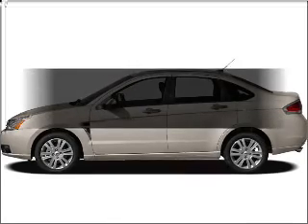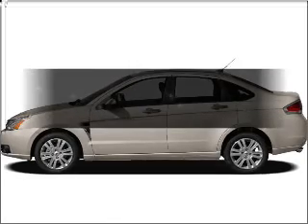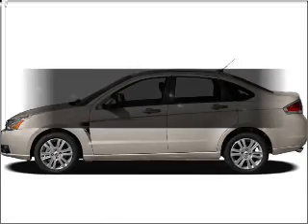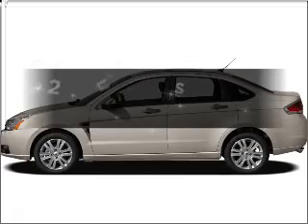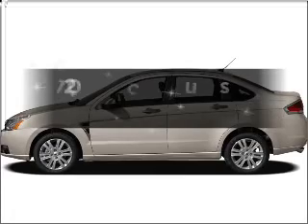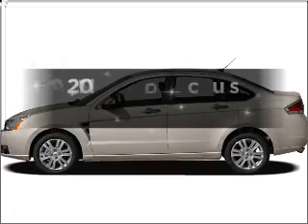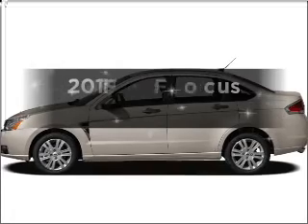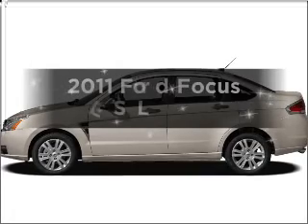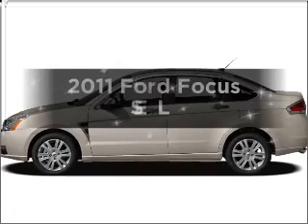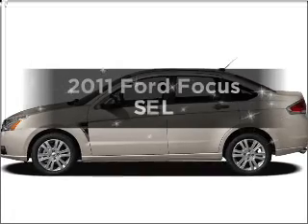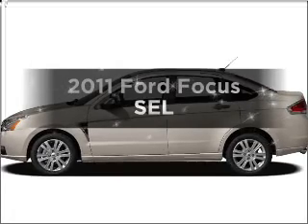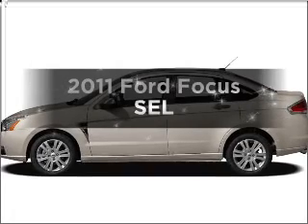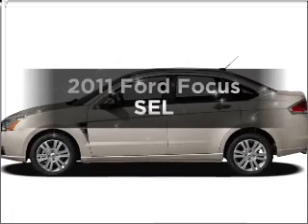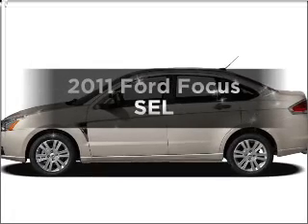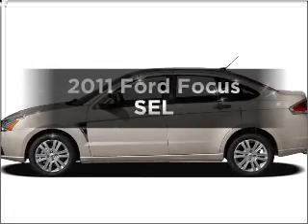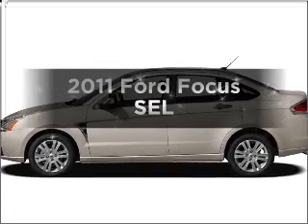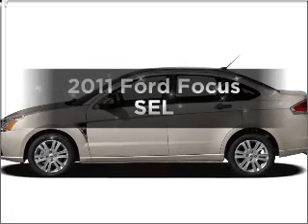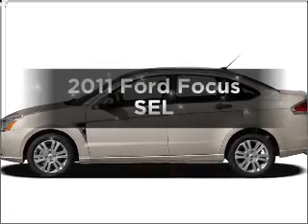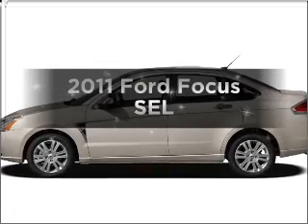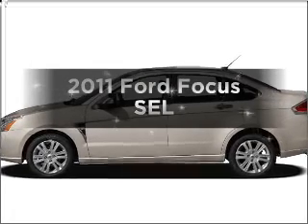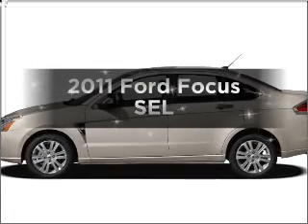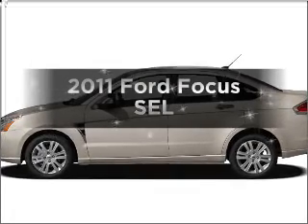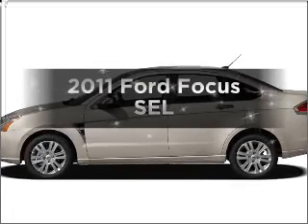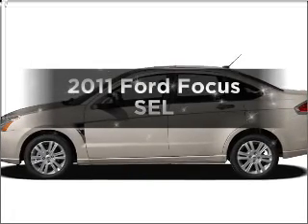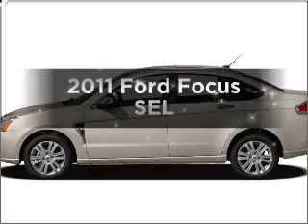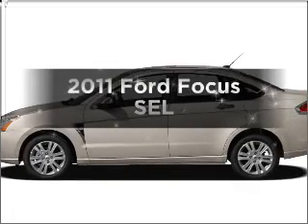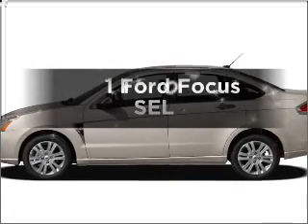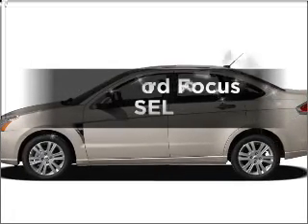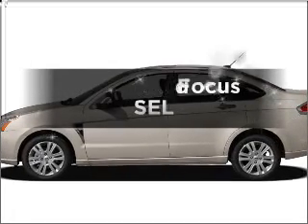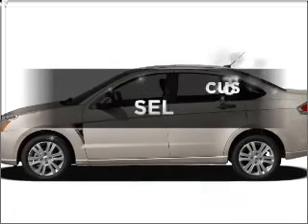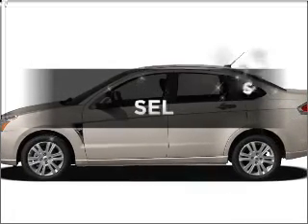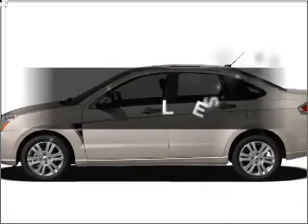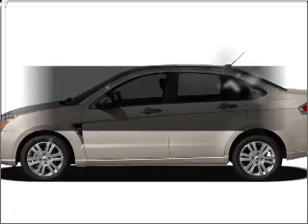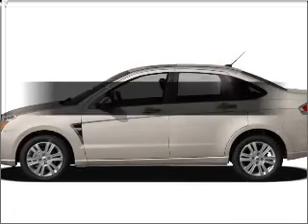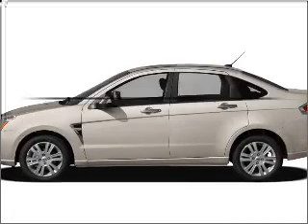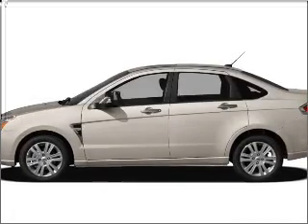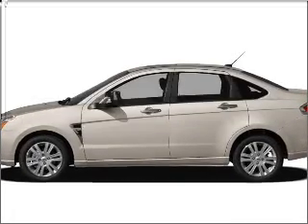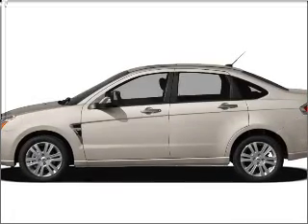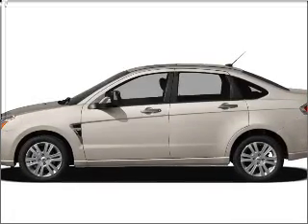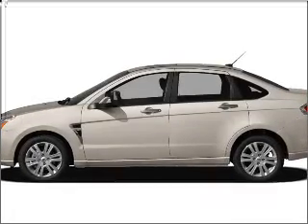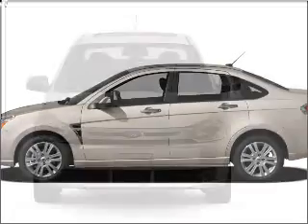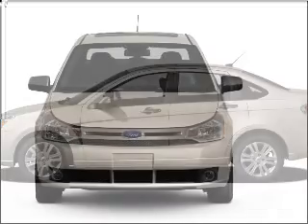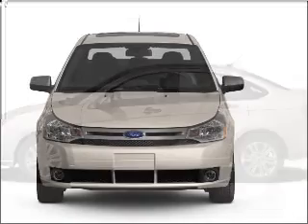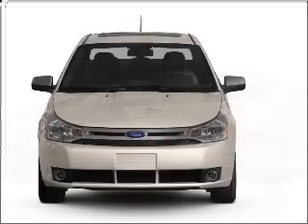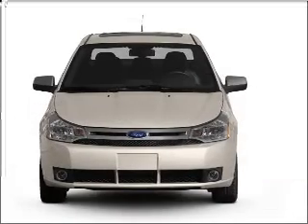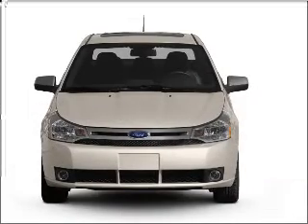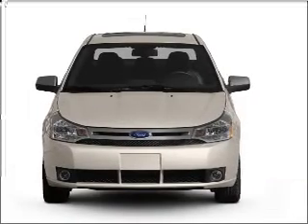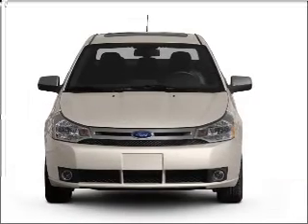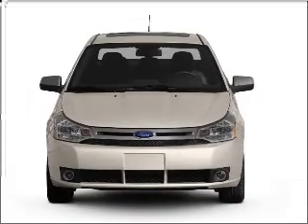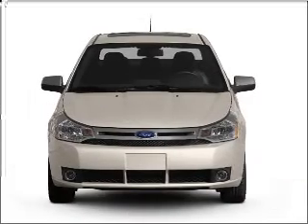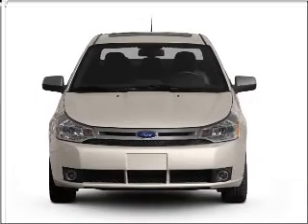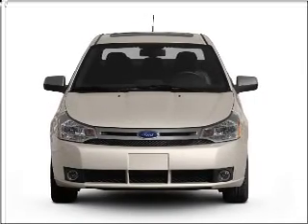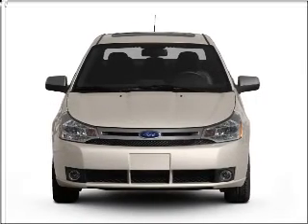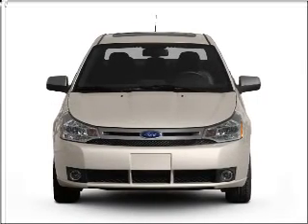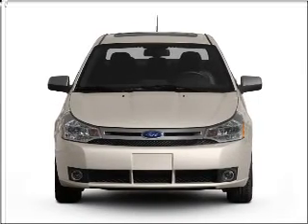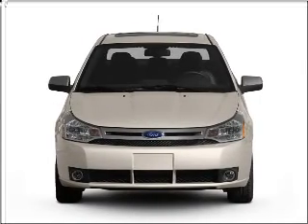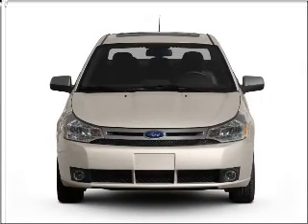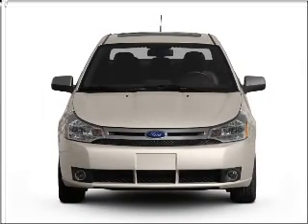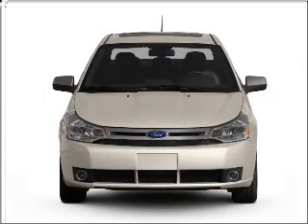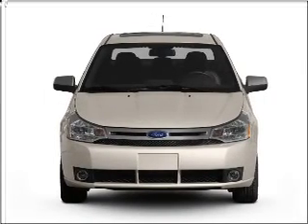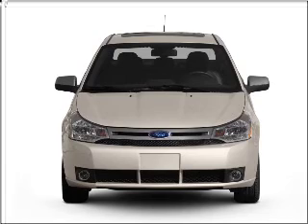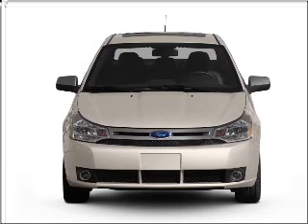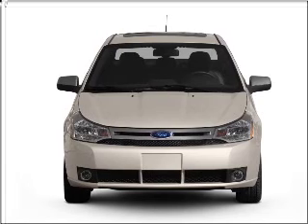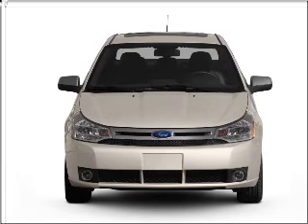Introducing the 2011 Ford Focus. If you're looking for an automobile with great attributes, look no further.